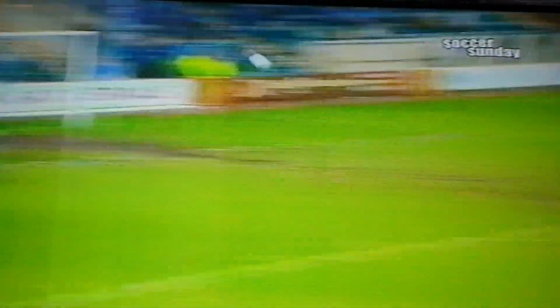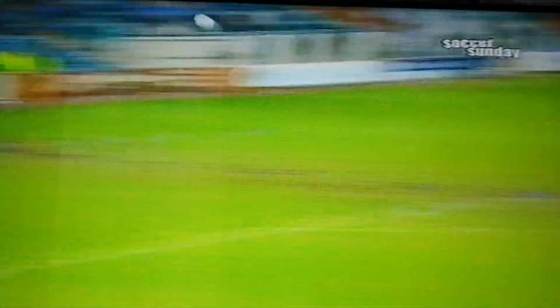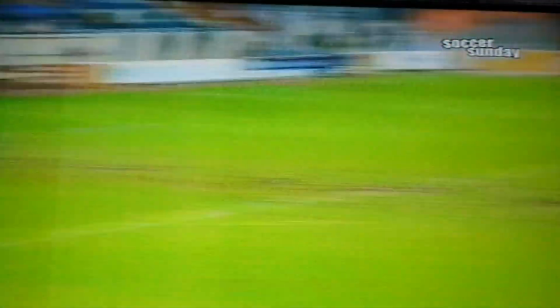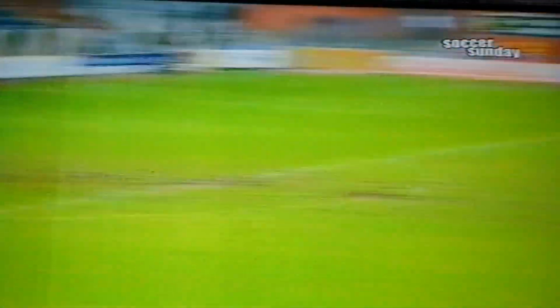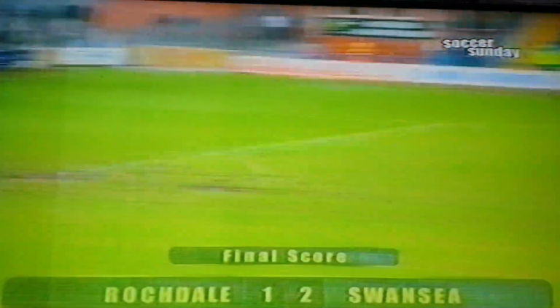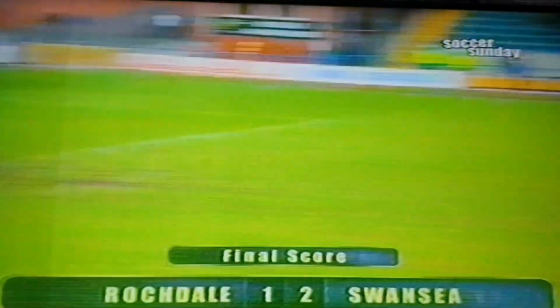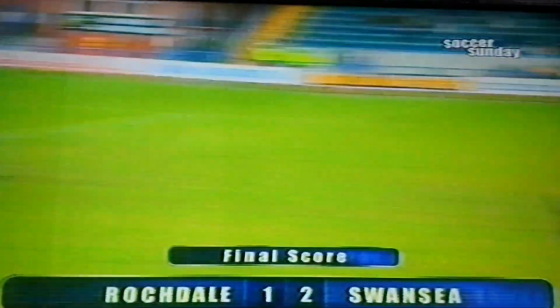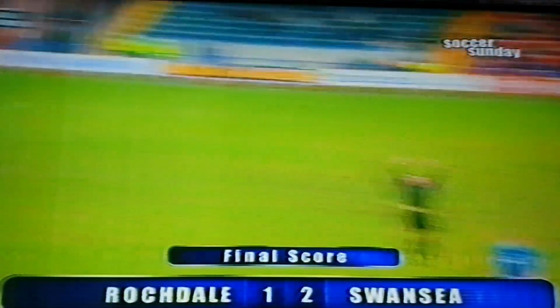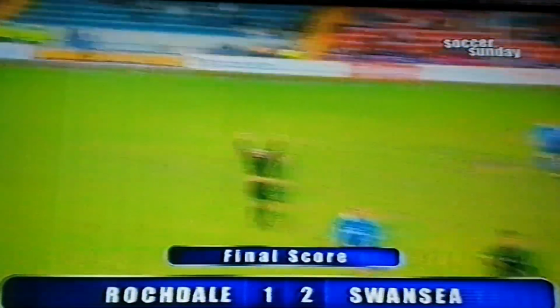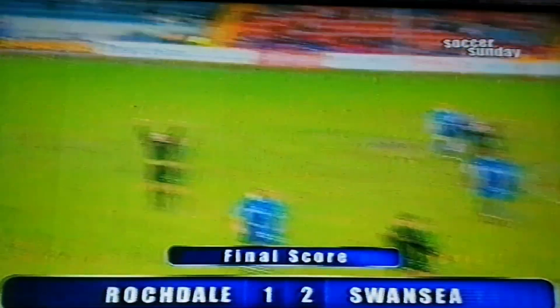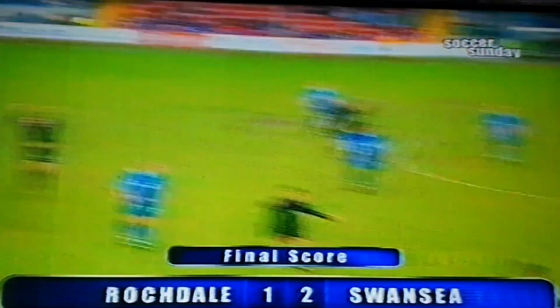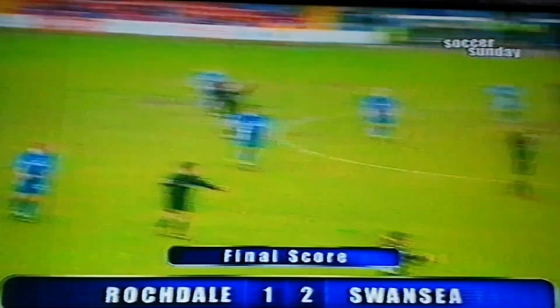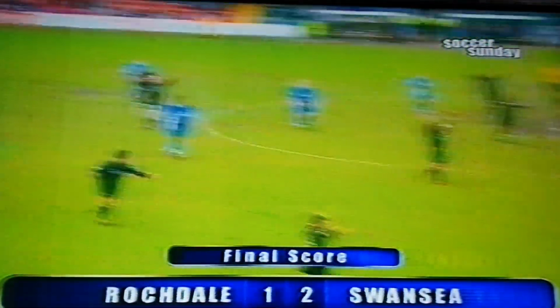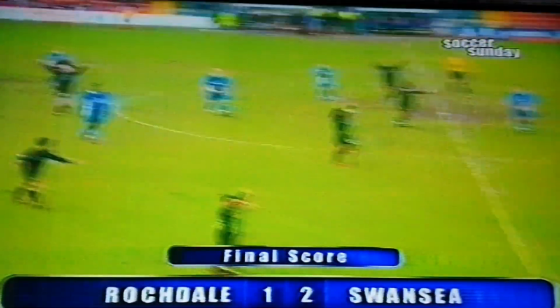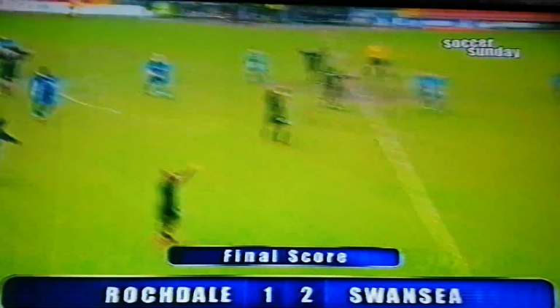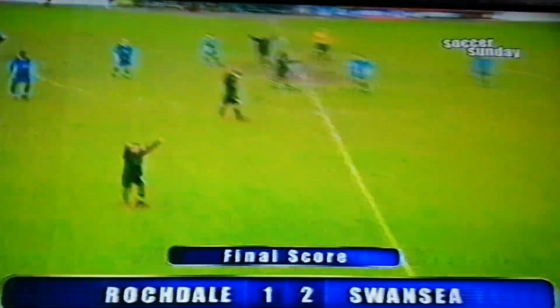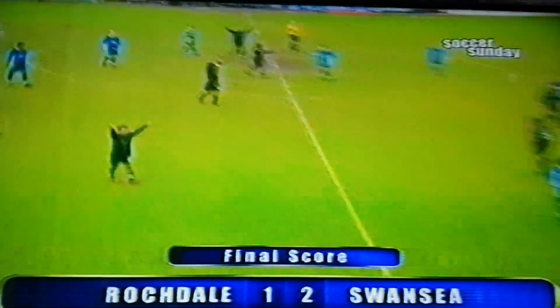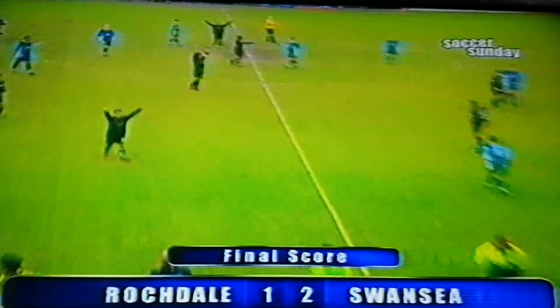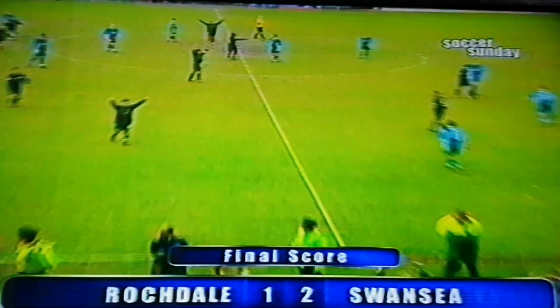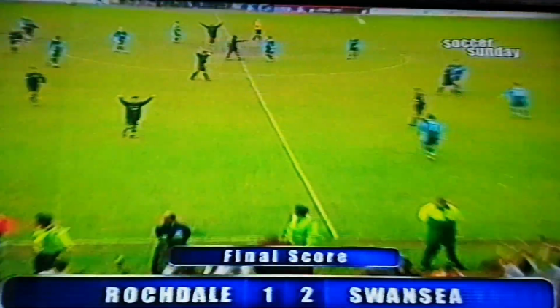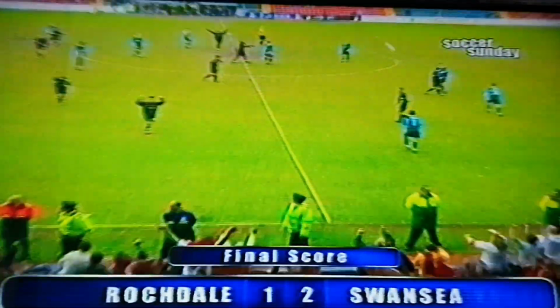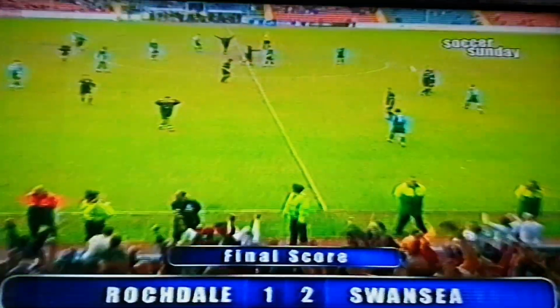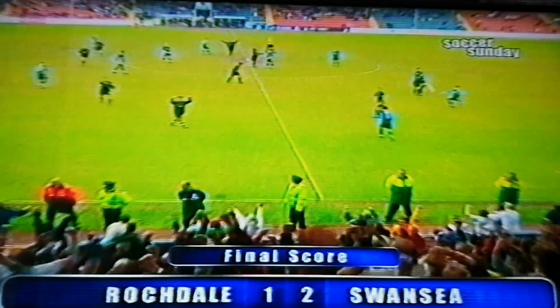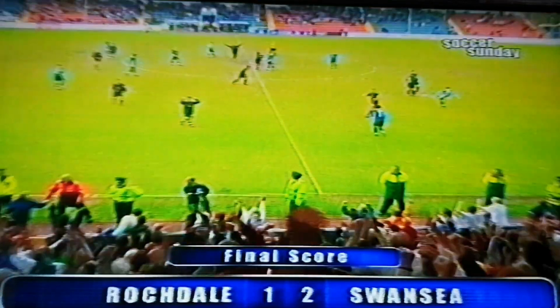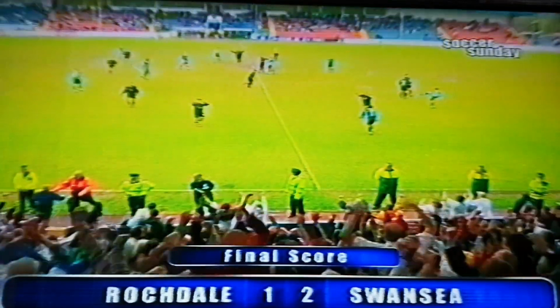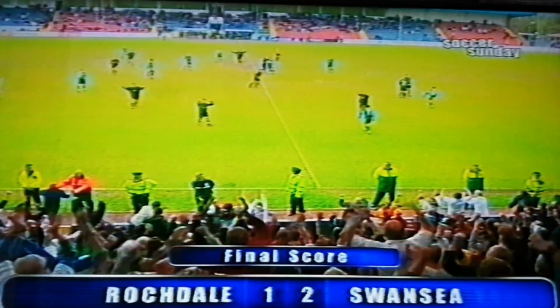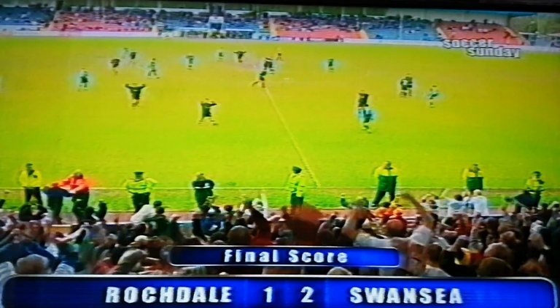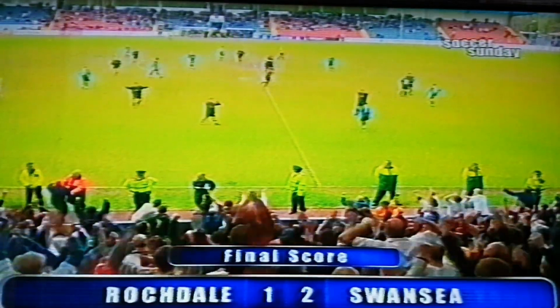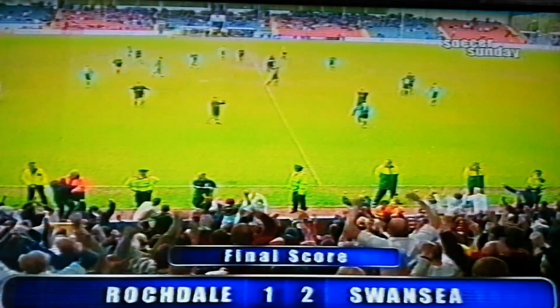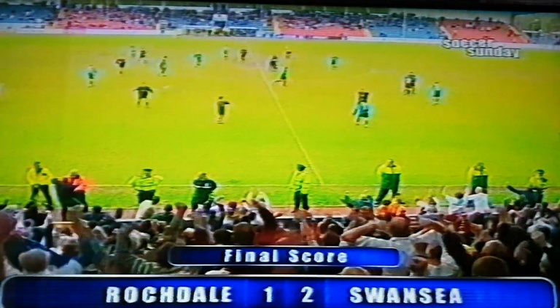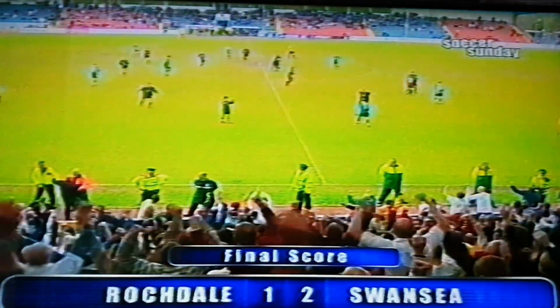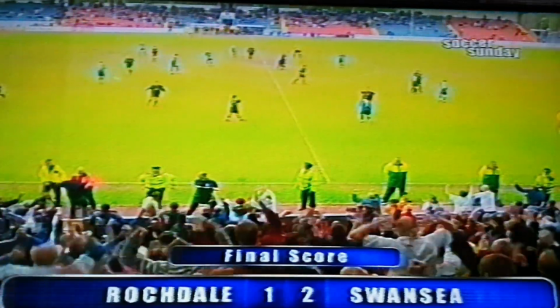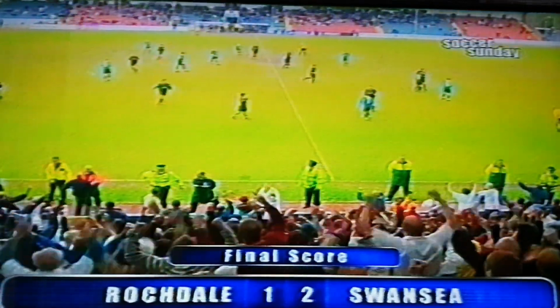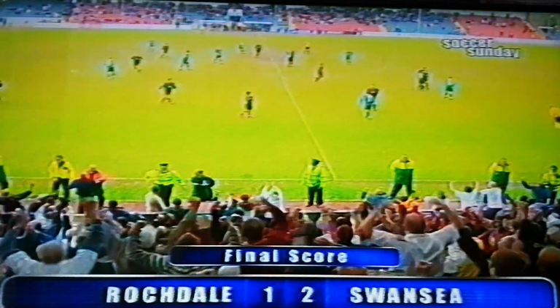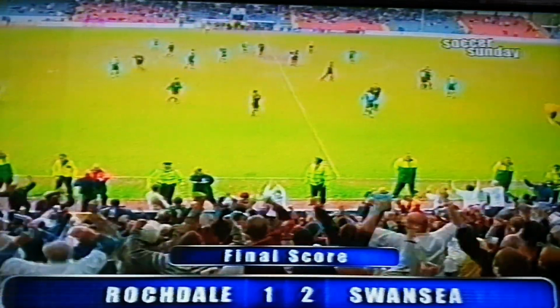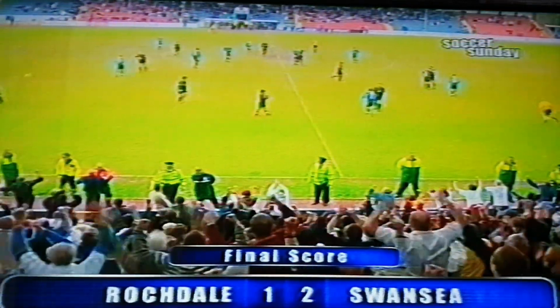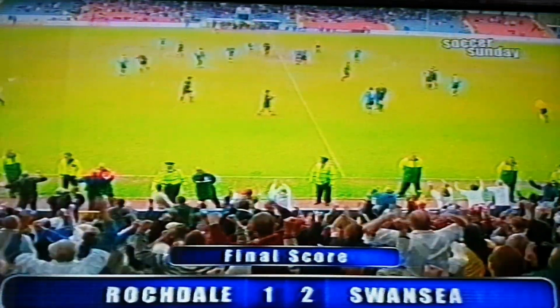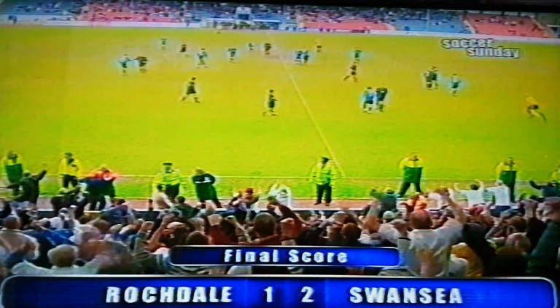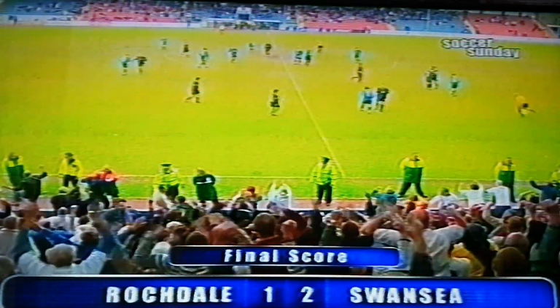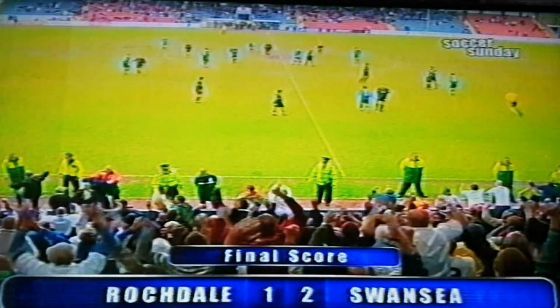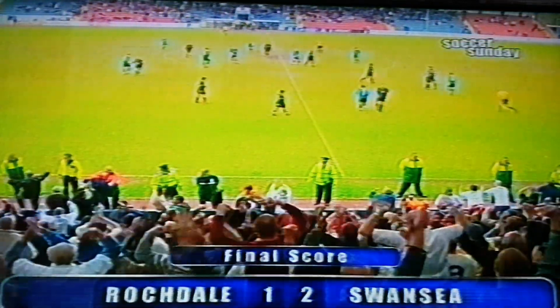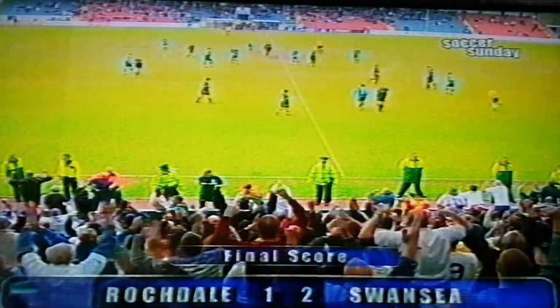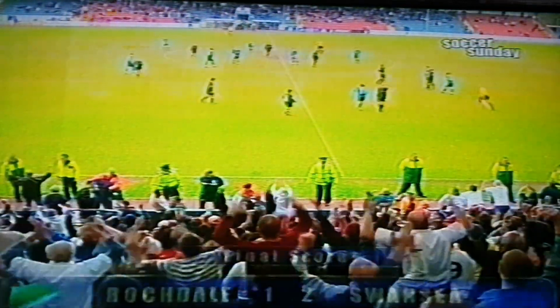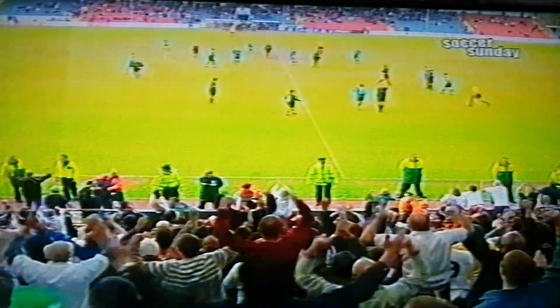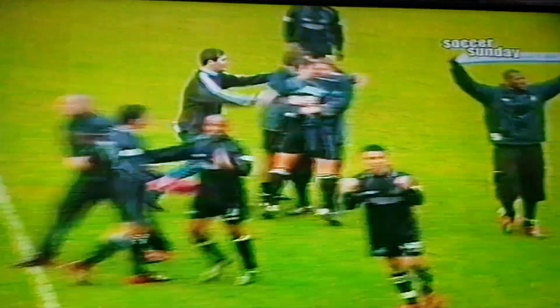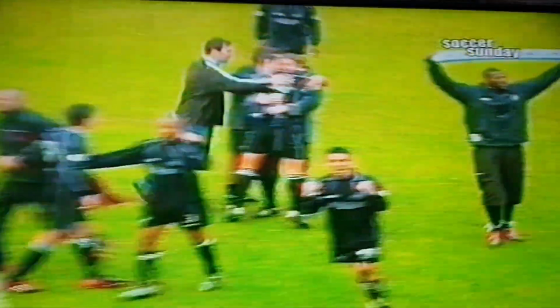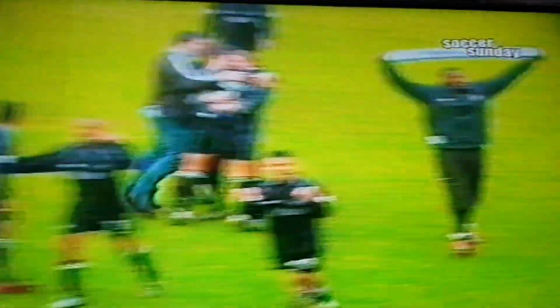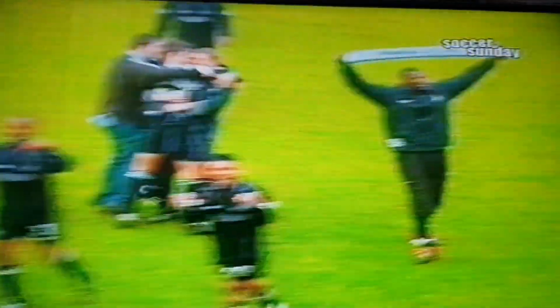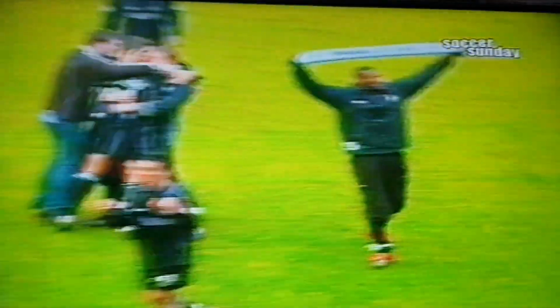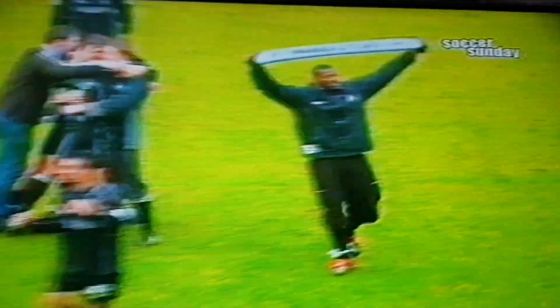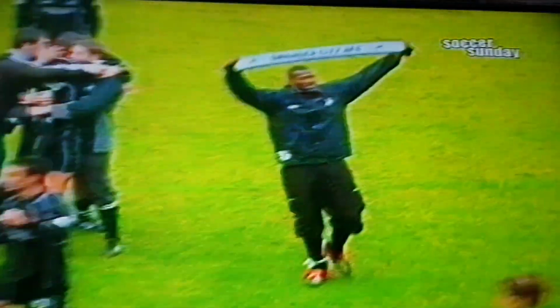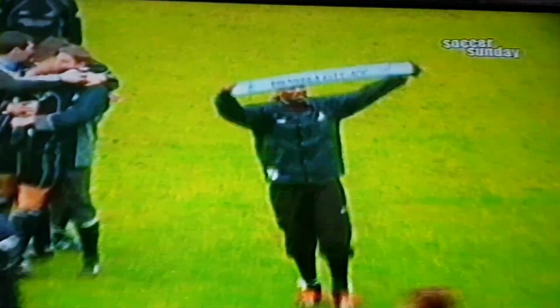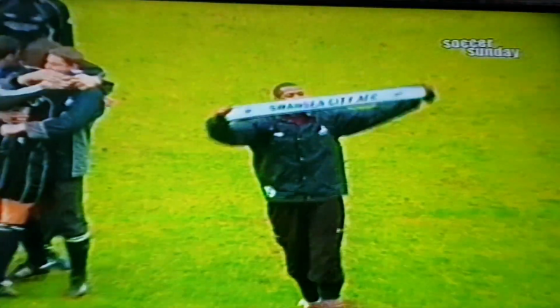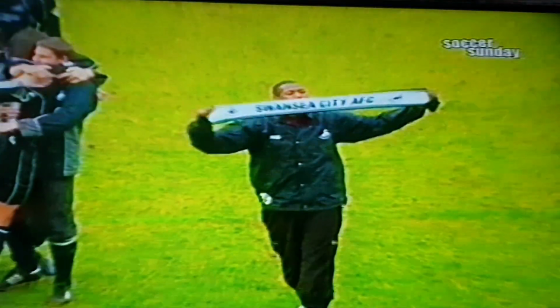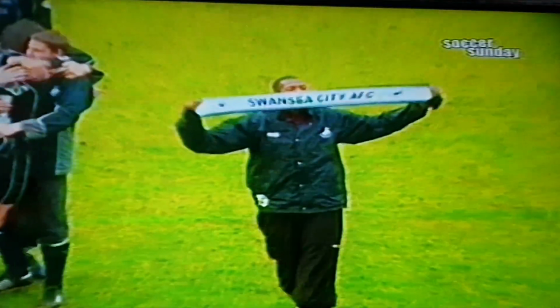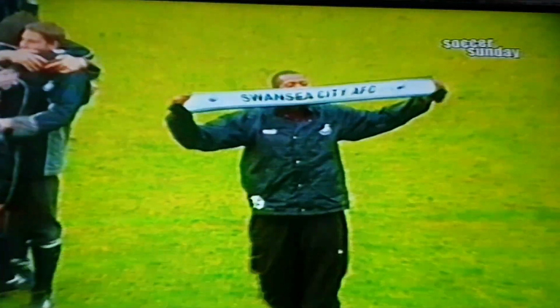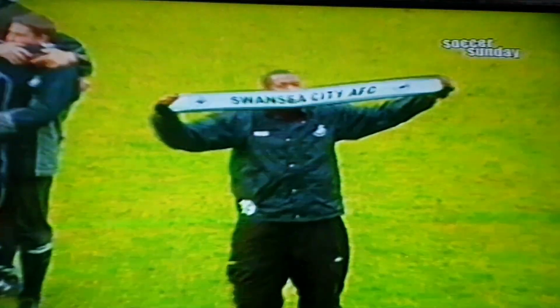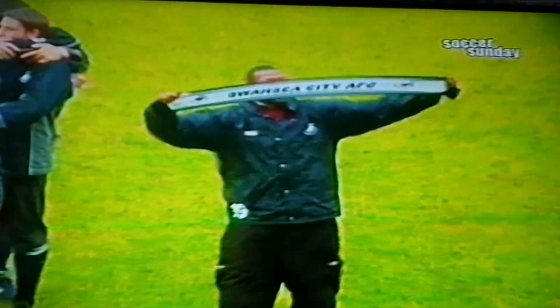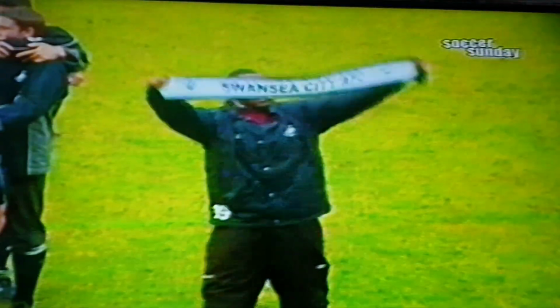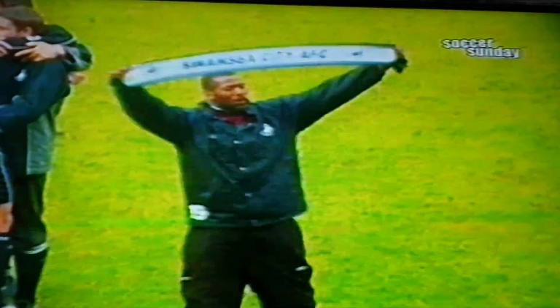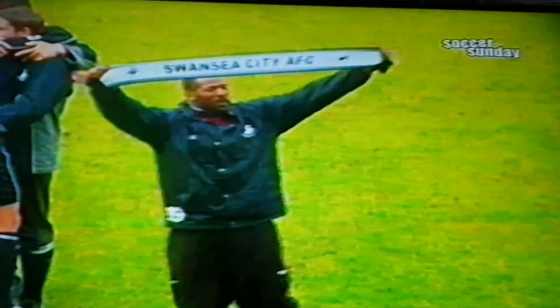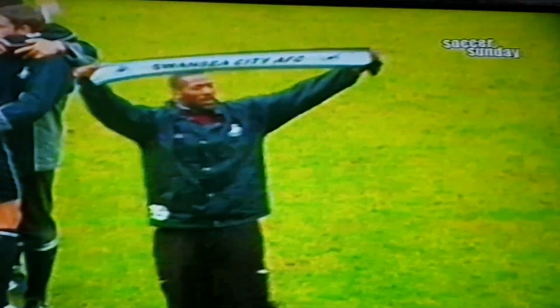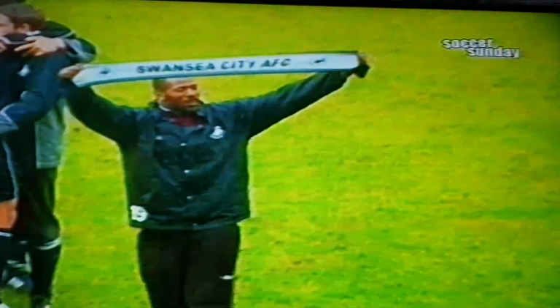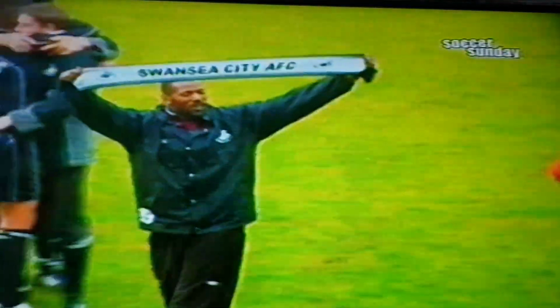So, three huge points for Swansea, and afterwards we asked manager Brian Flynn just how he felt with one game left to play.